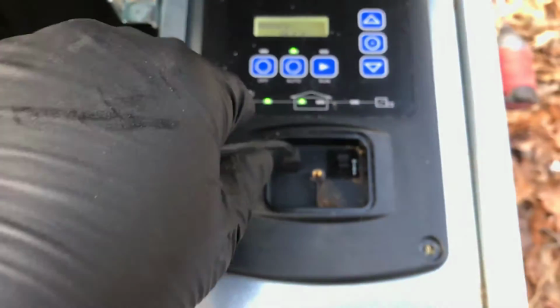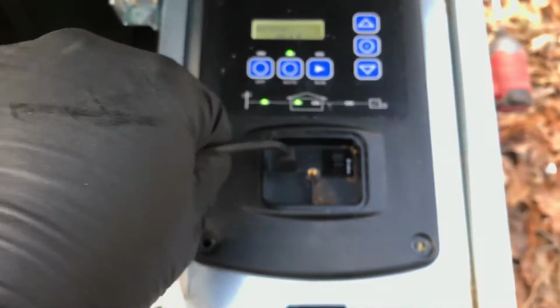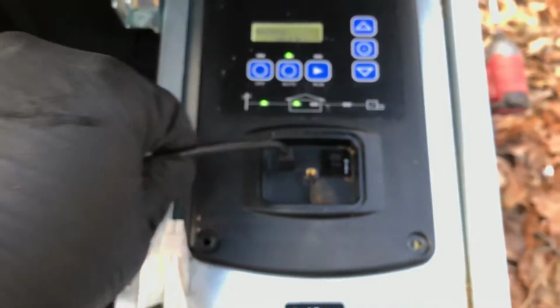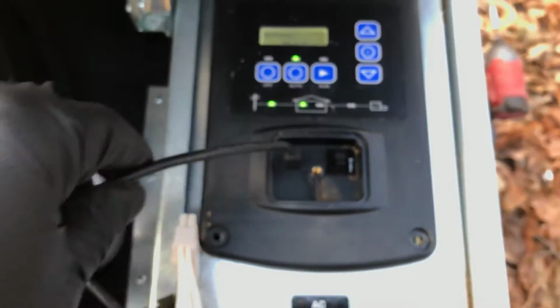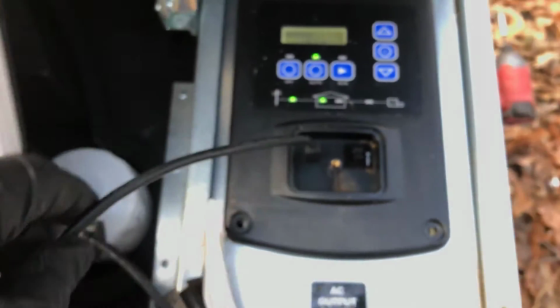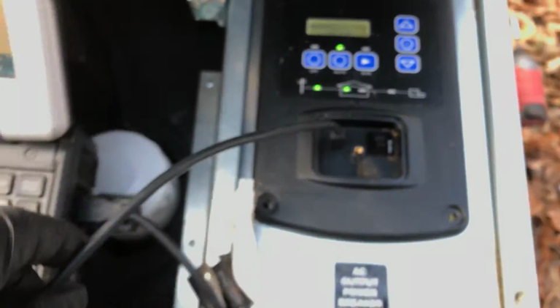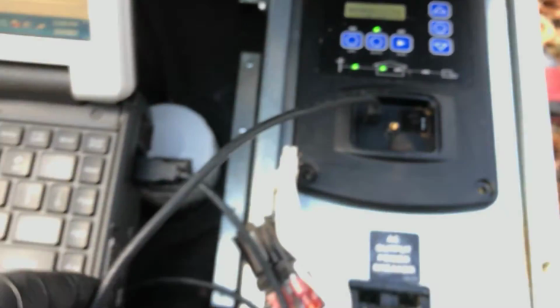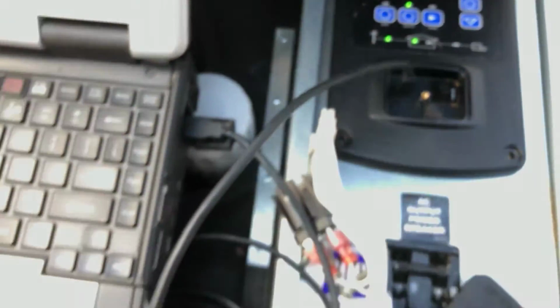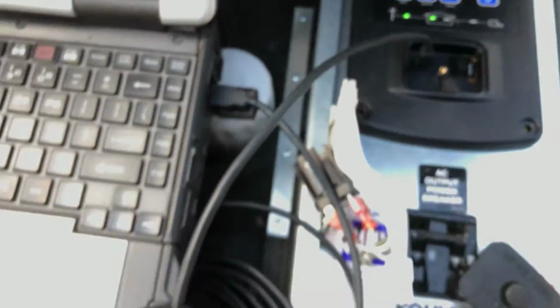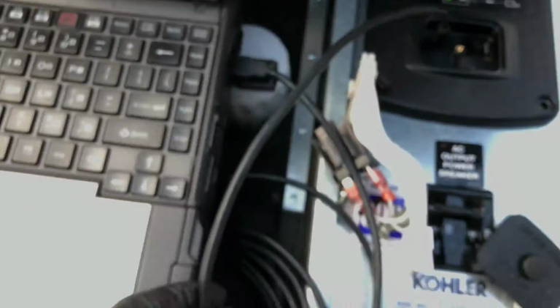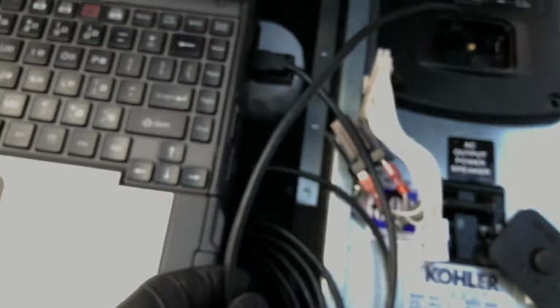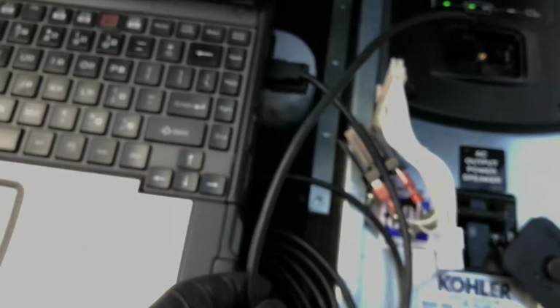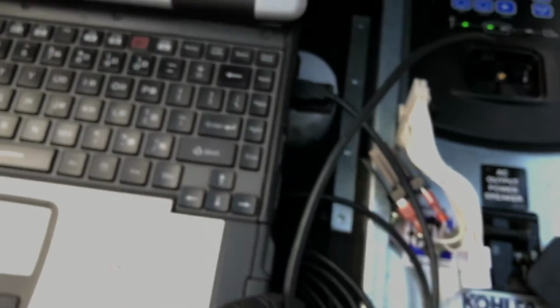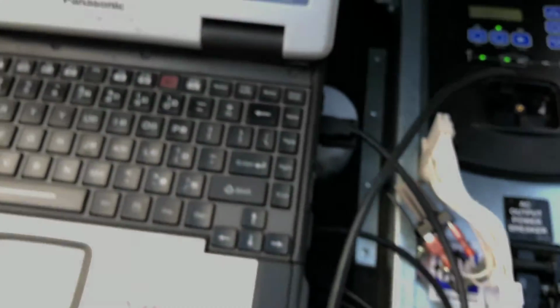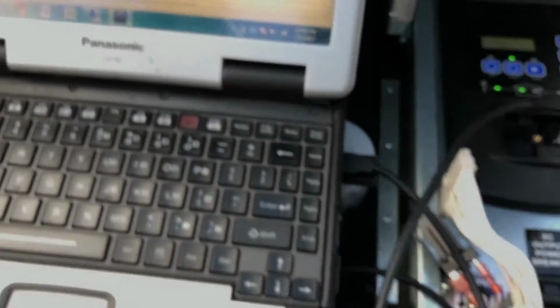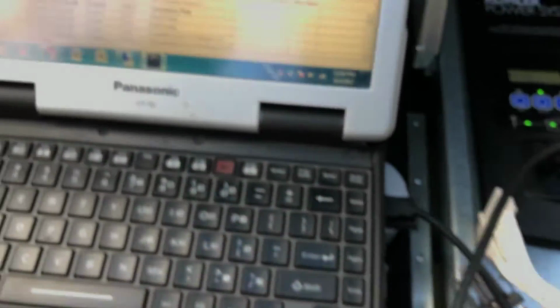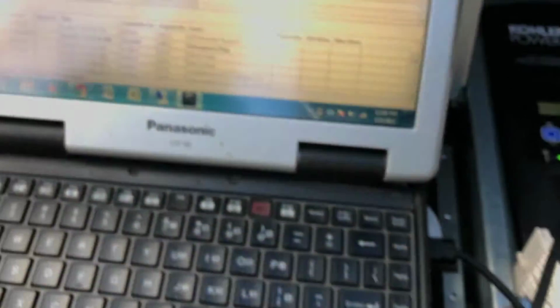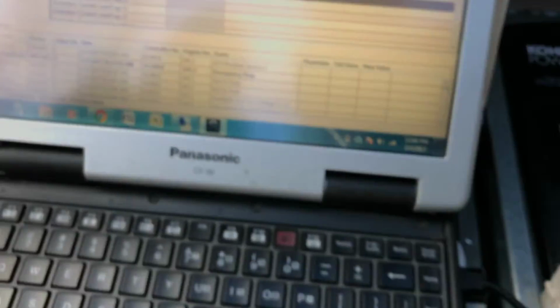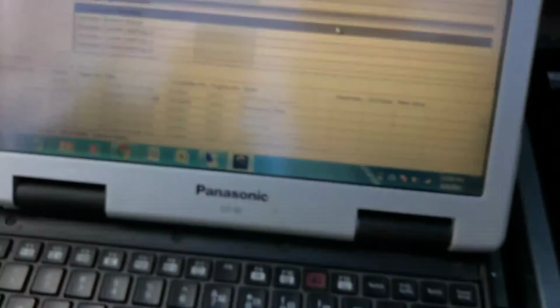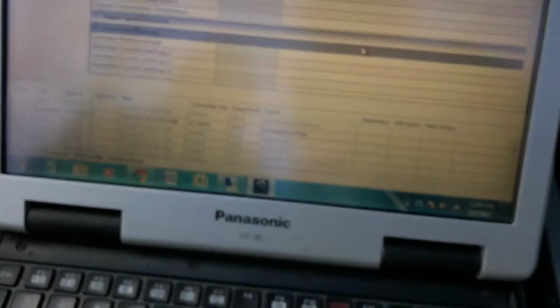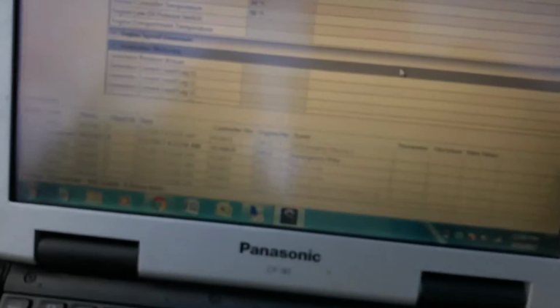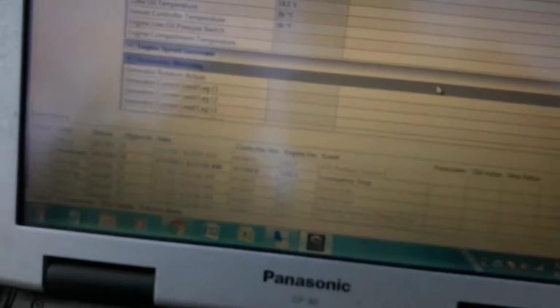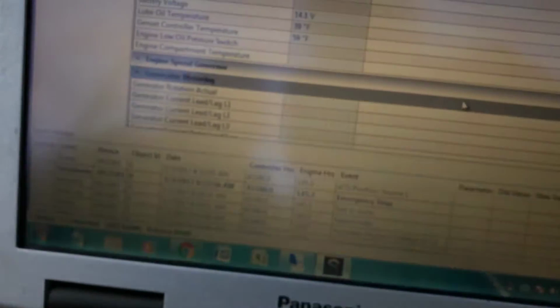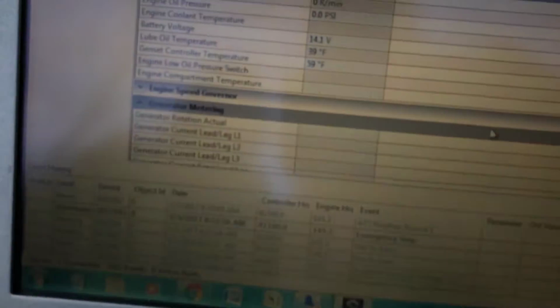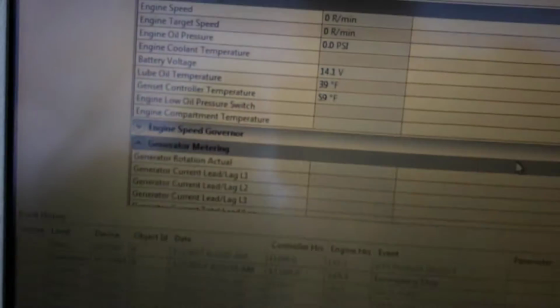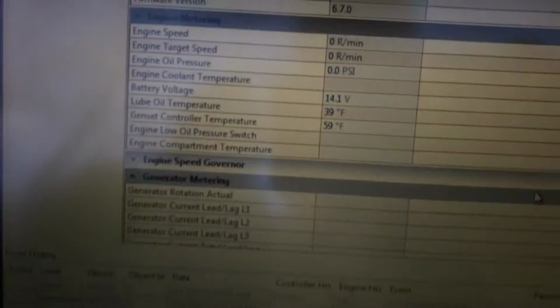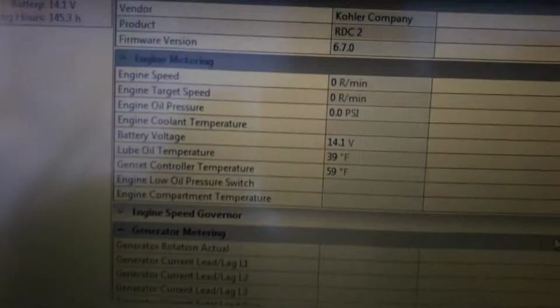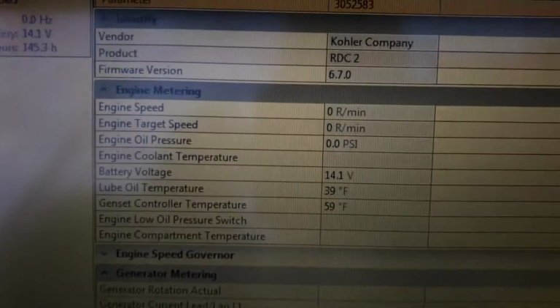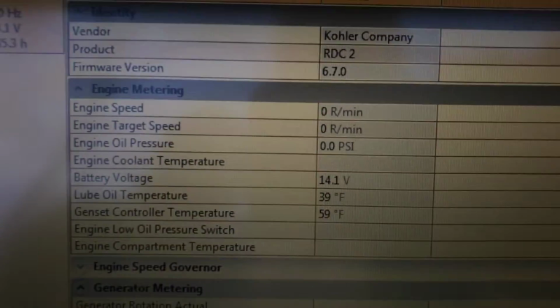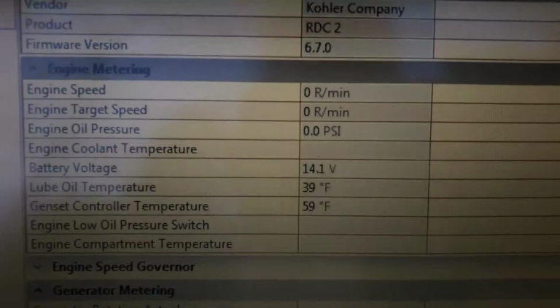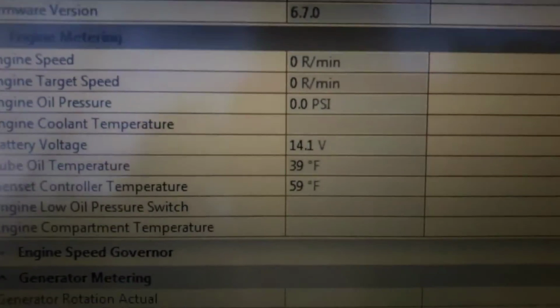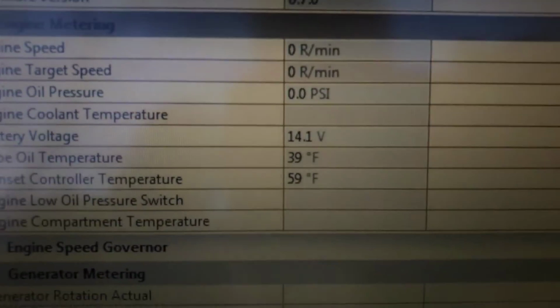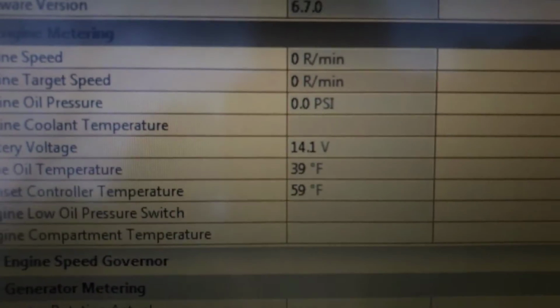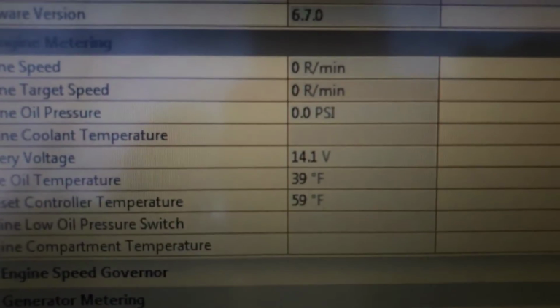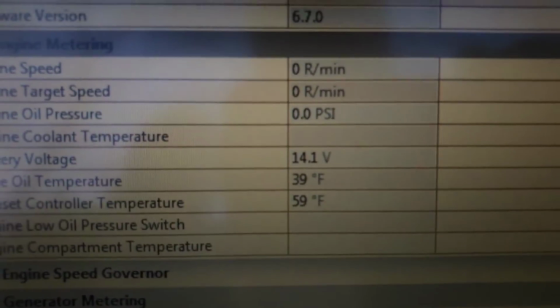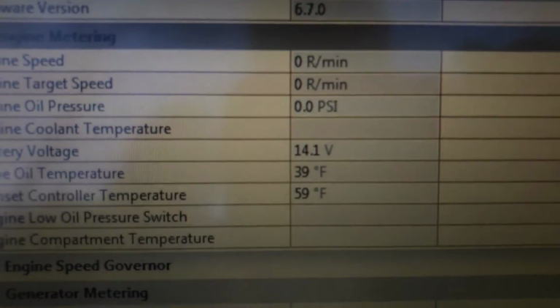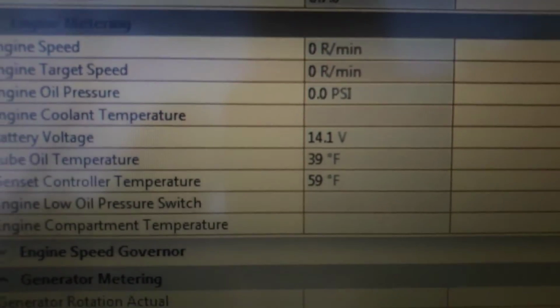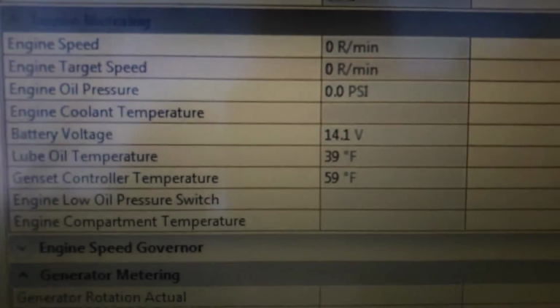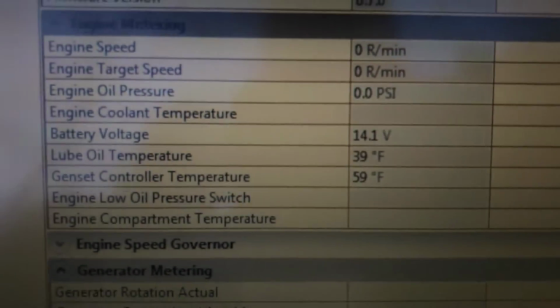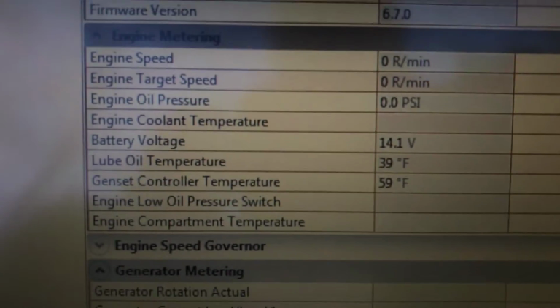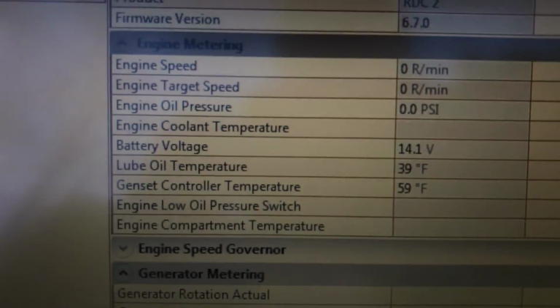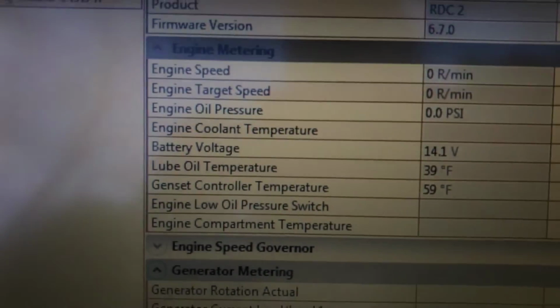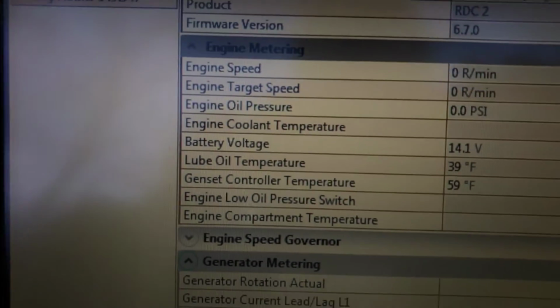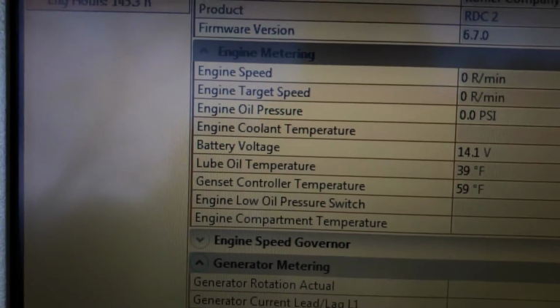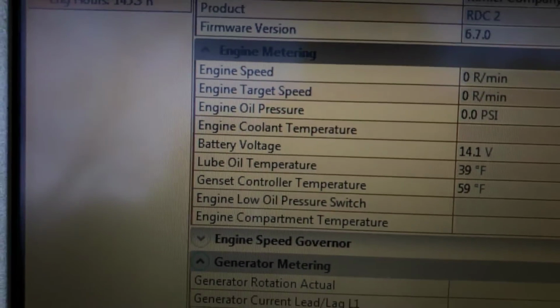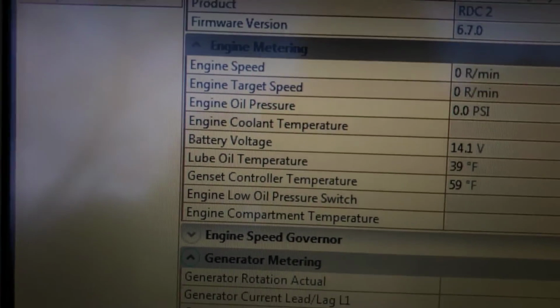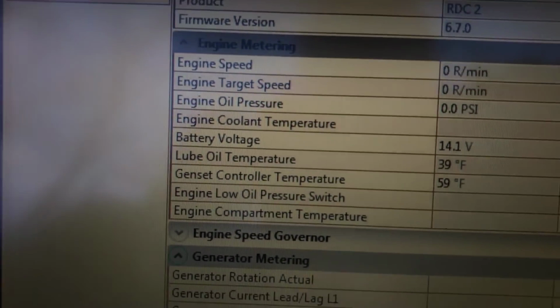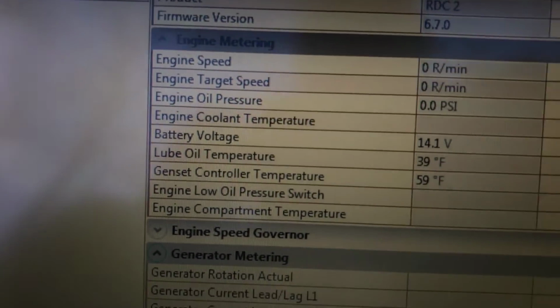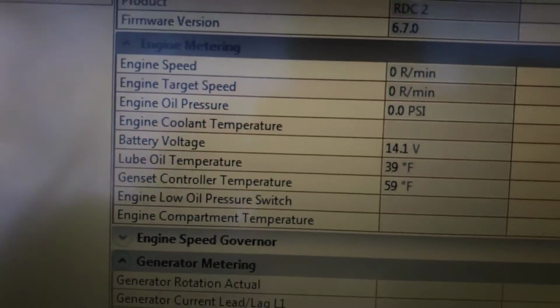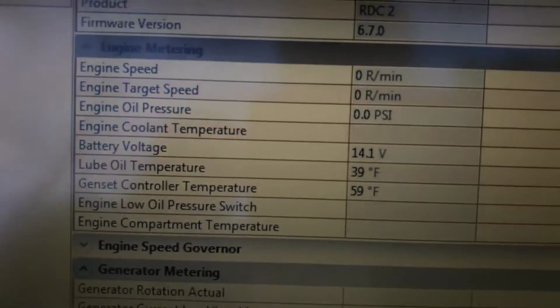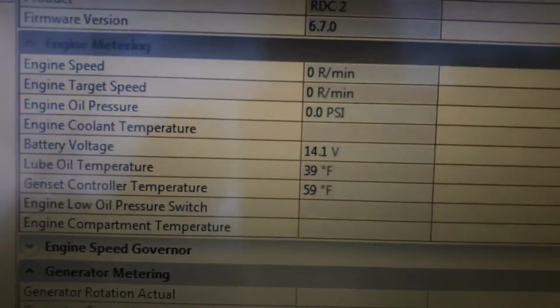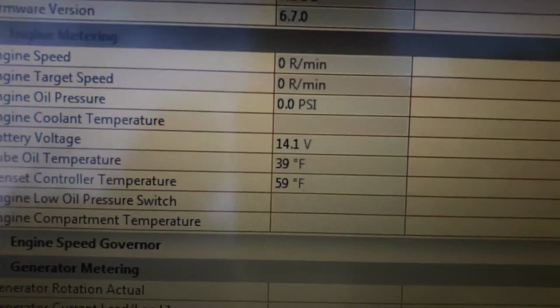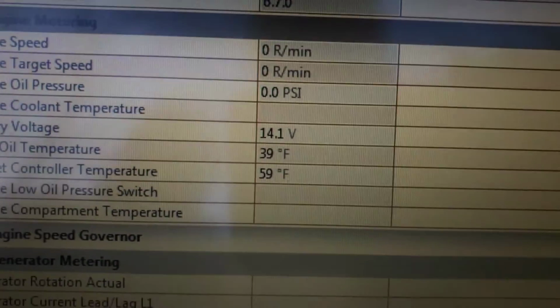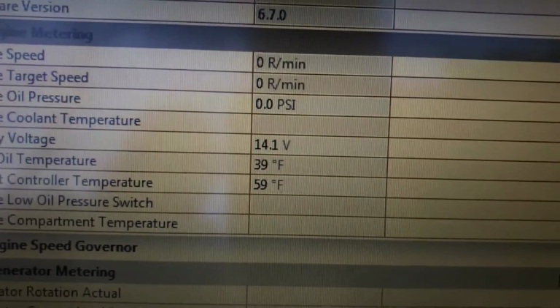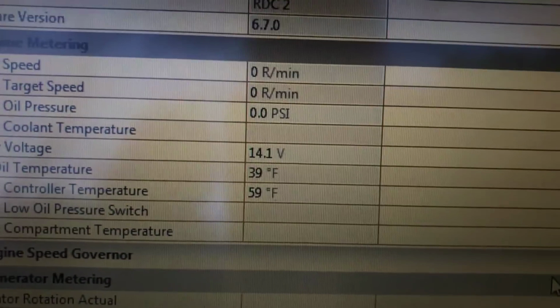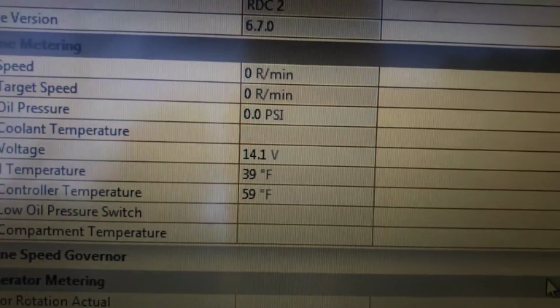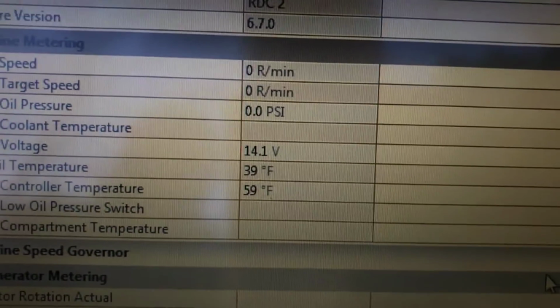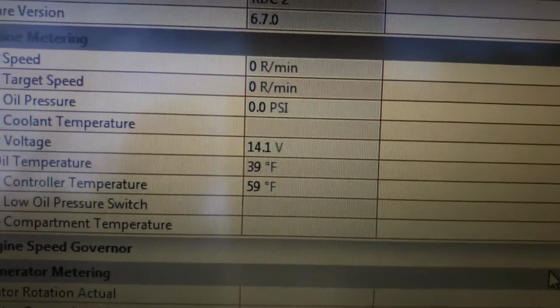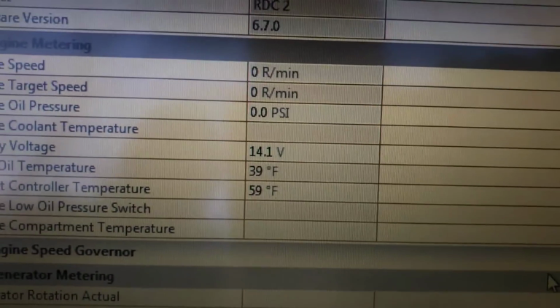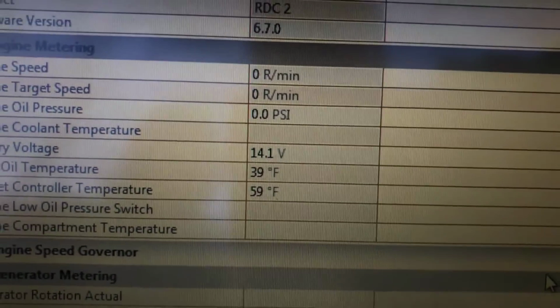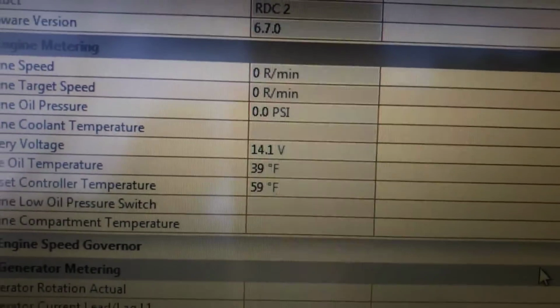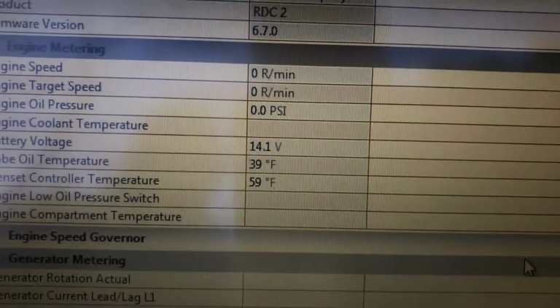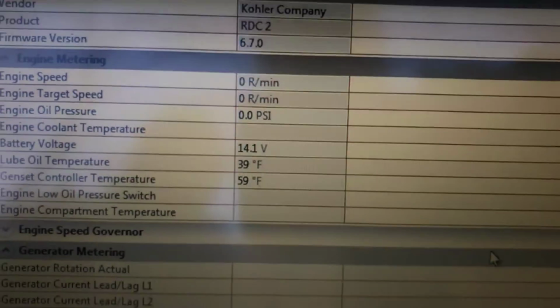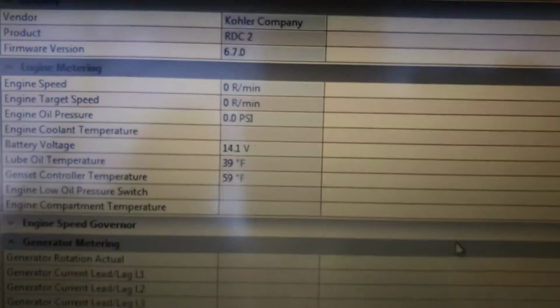We have our cord here connected to our computer — SiteTech — and you can see there that battery voltage is indeed 14.1 volts.